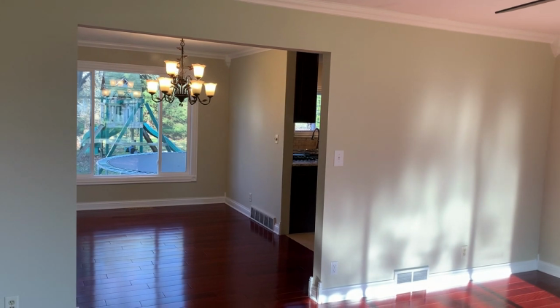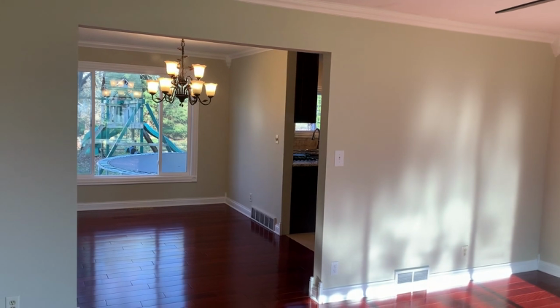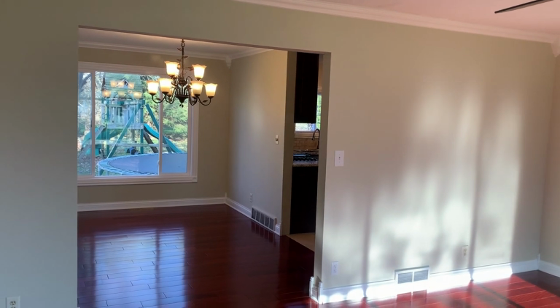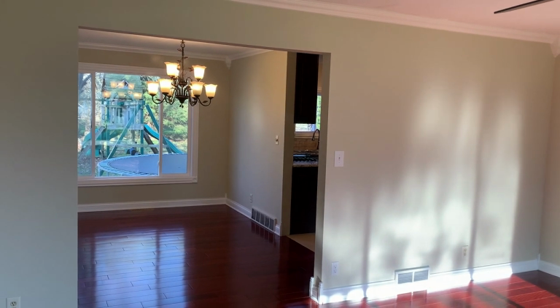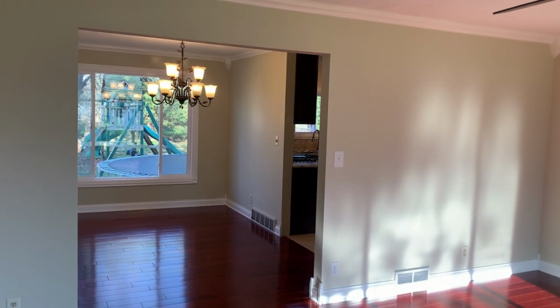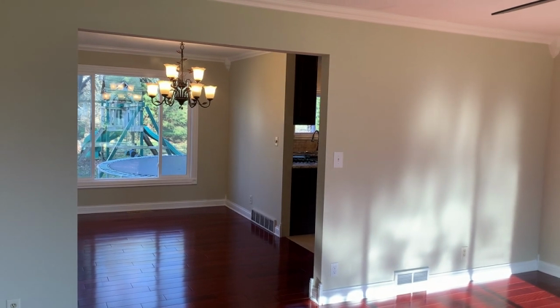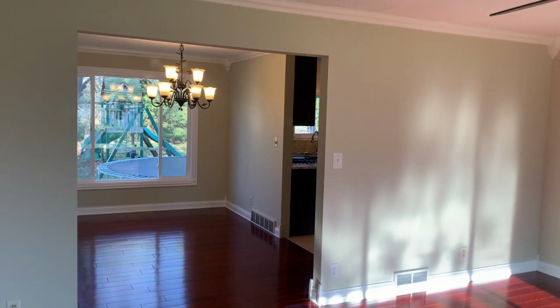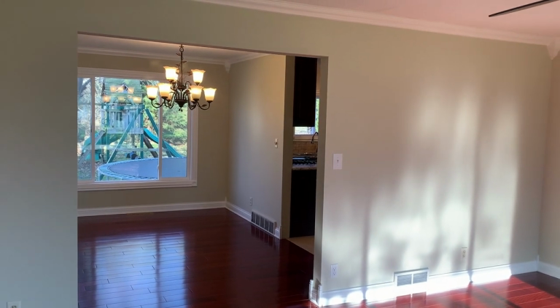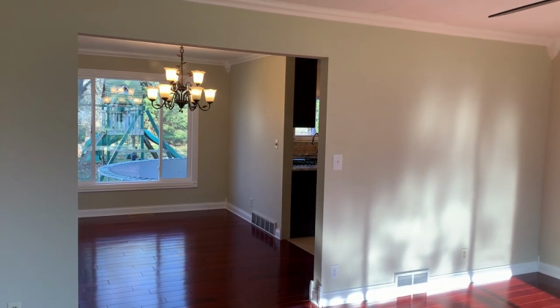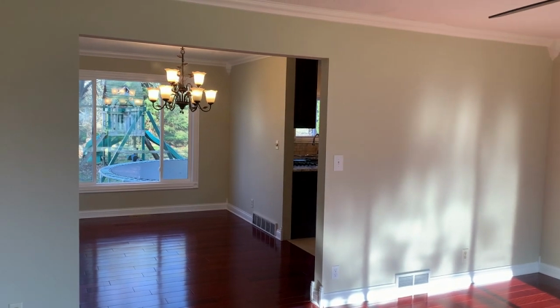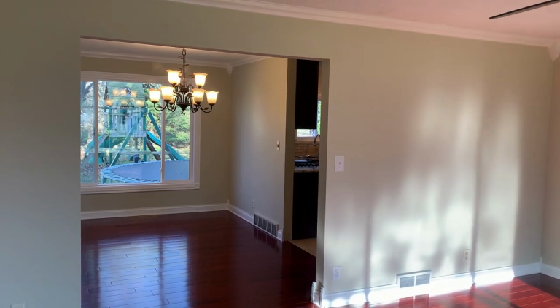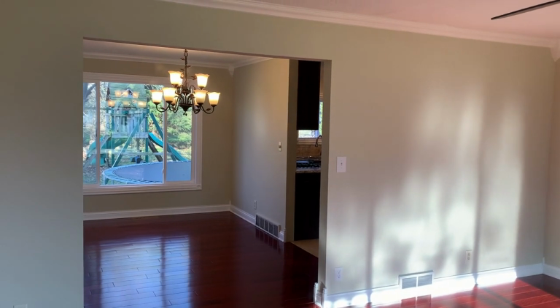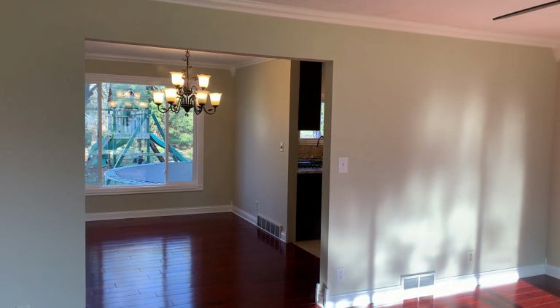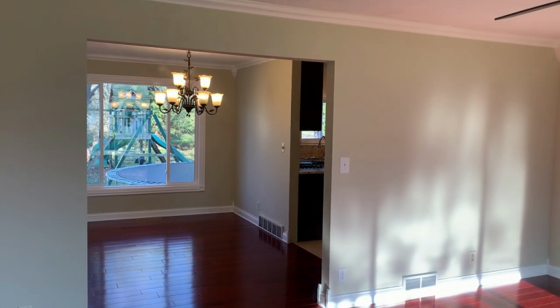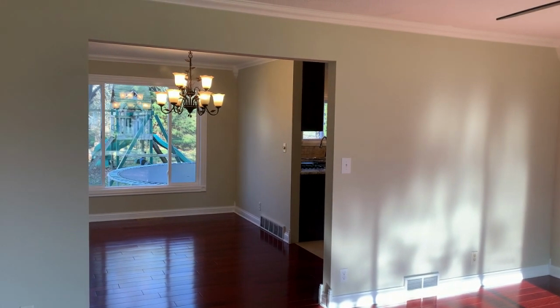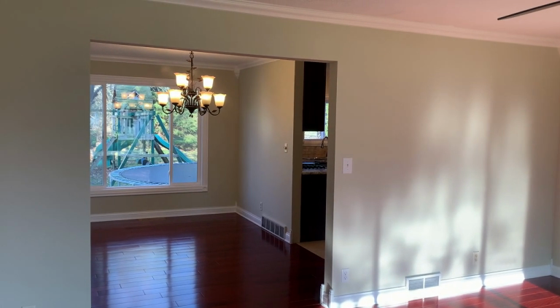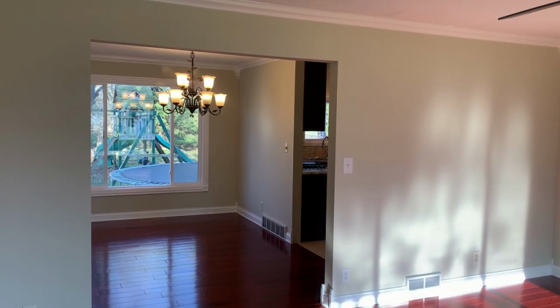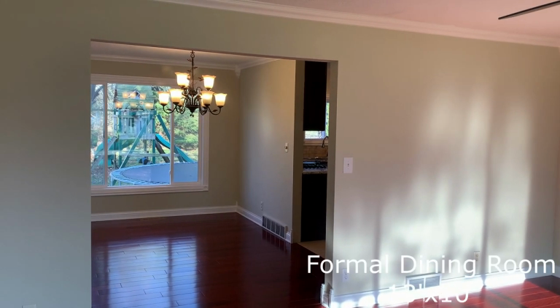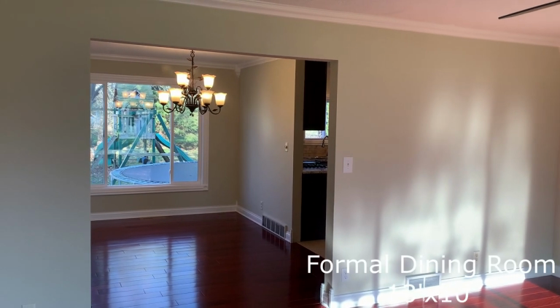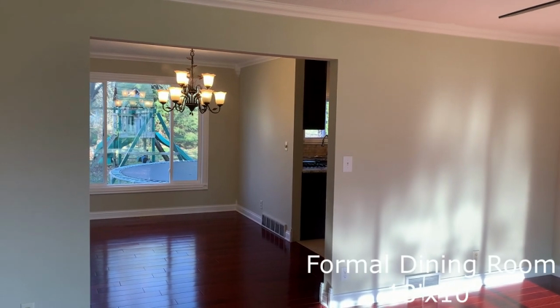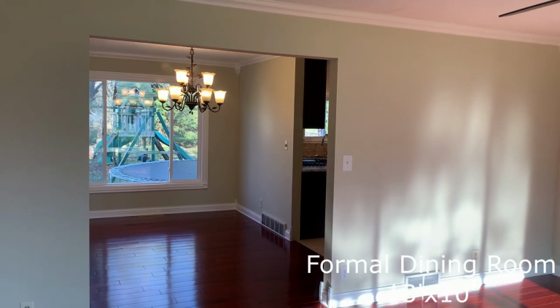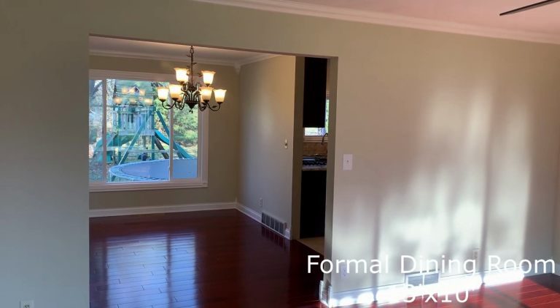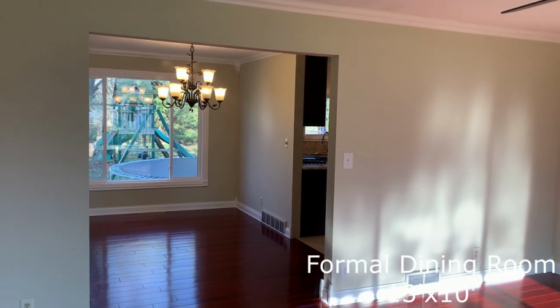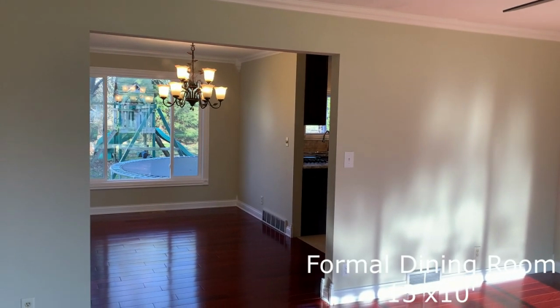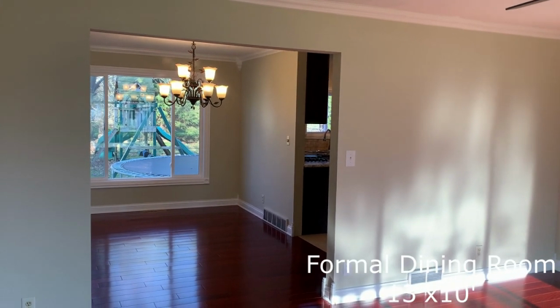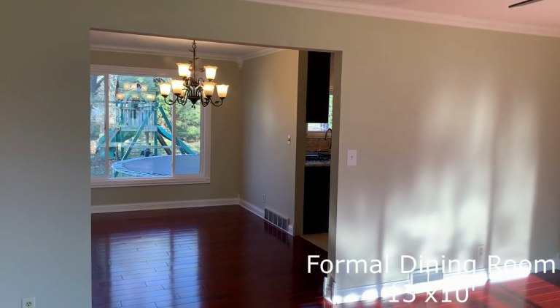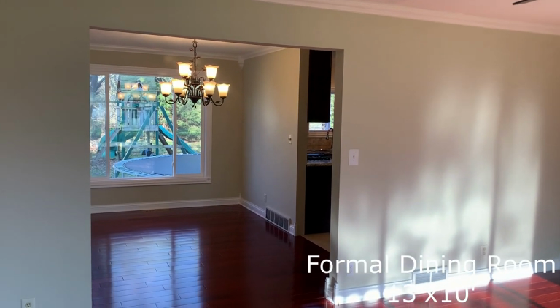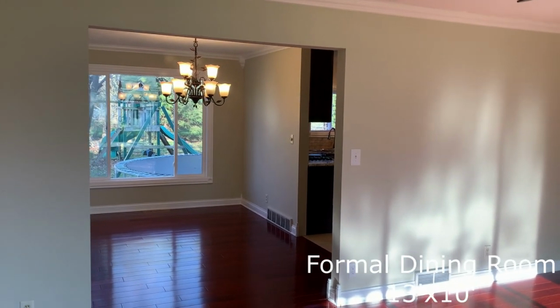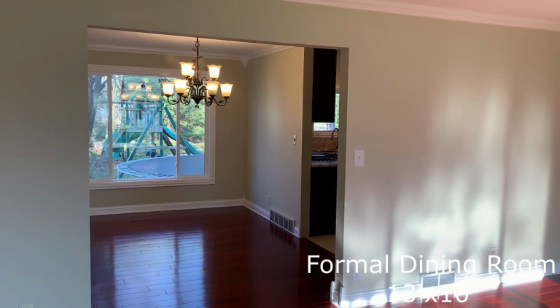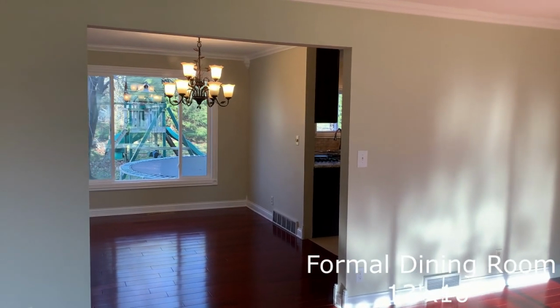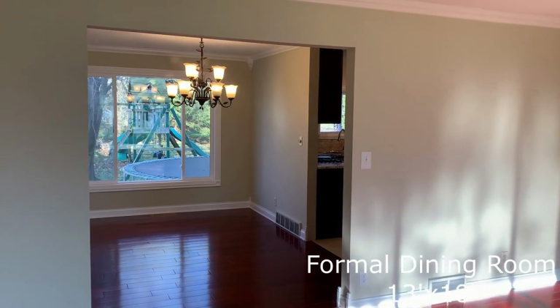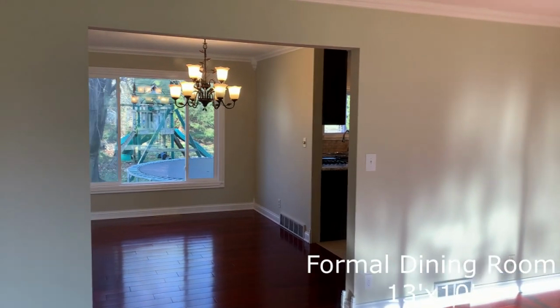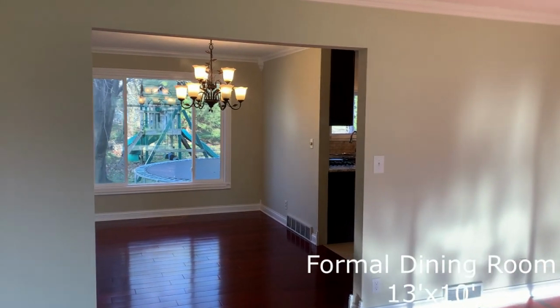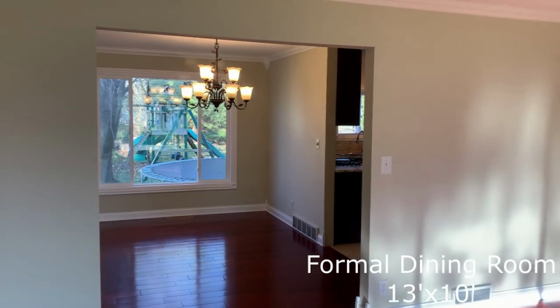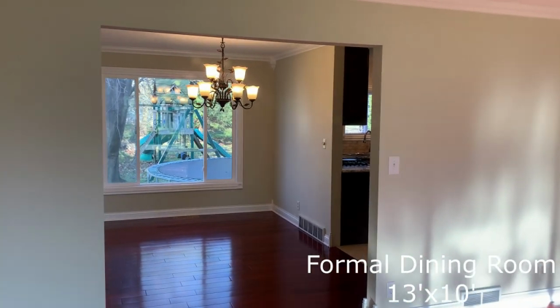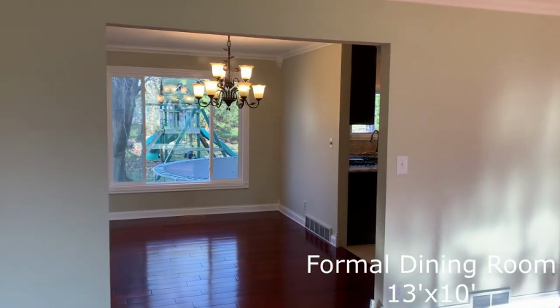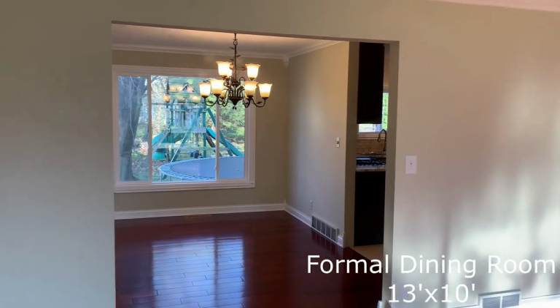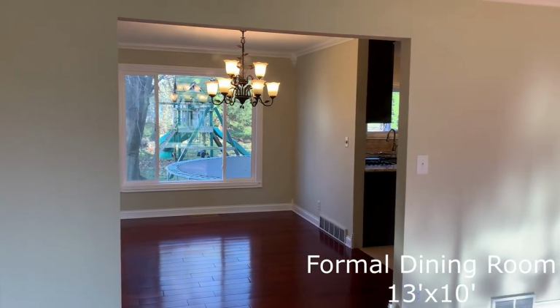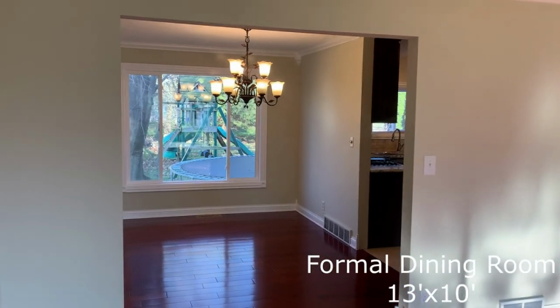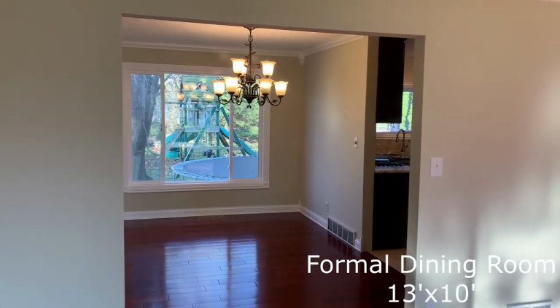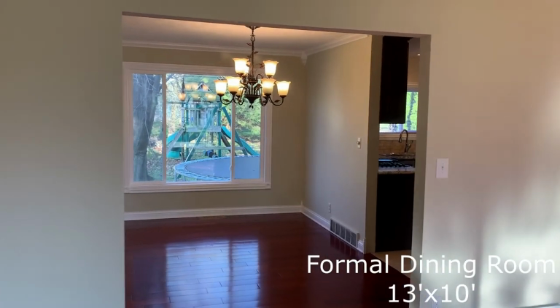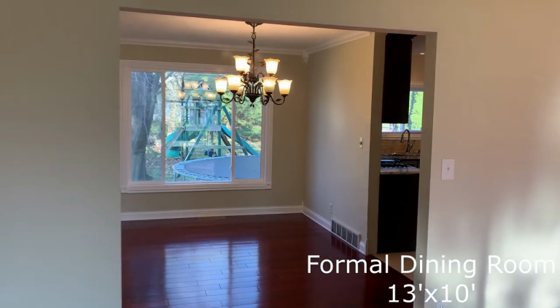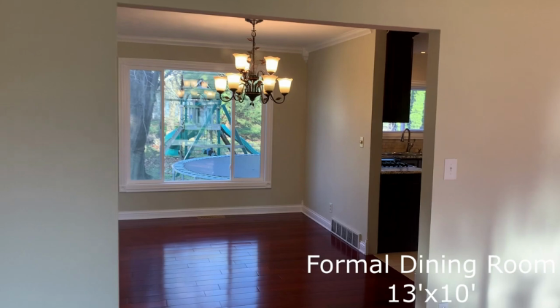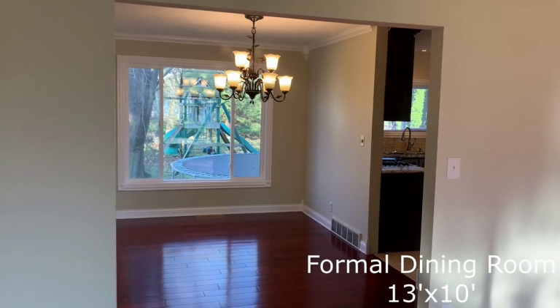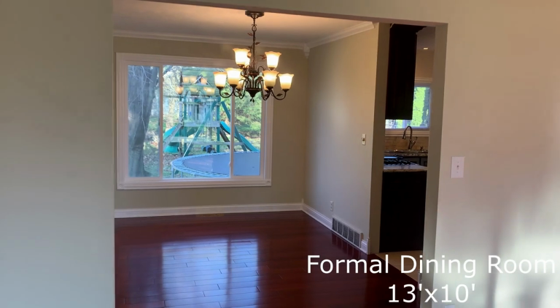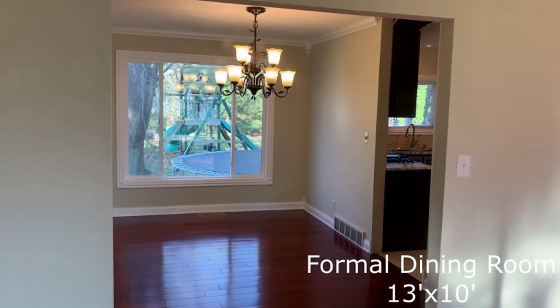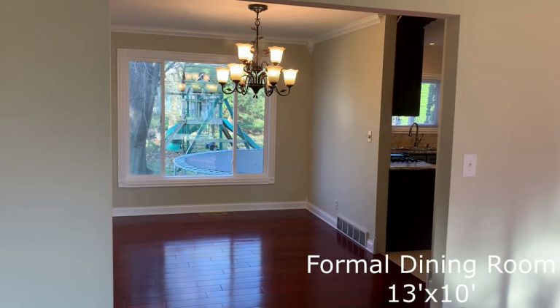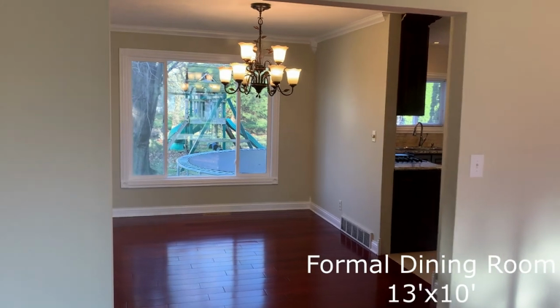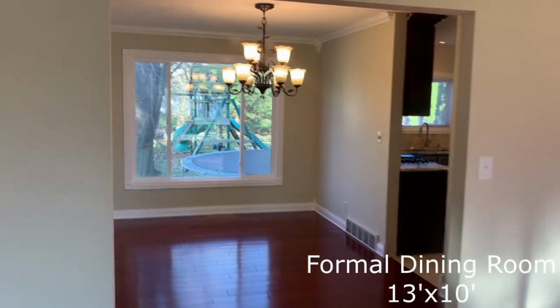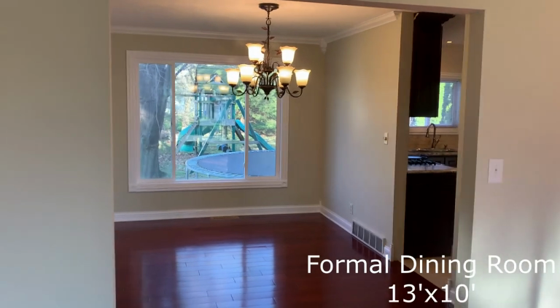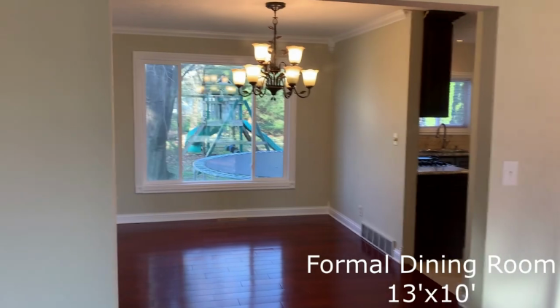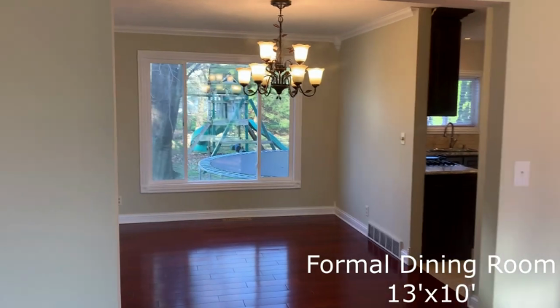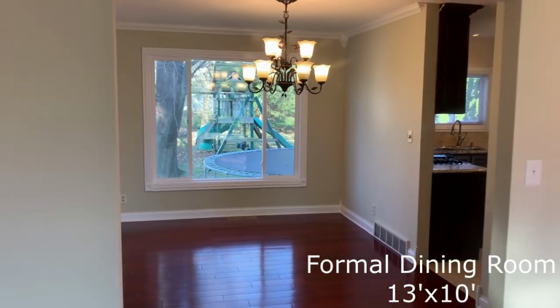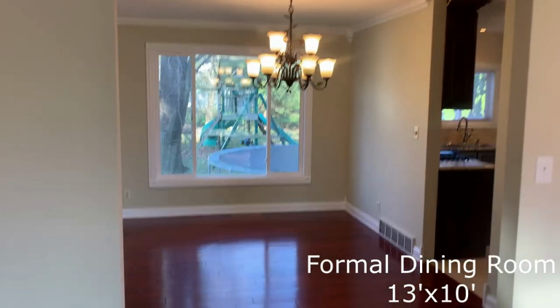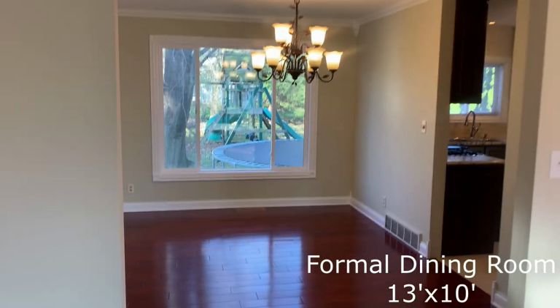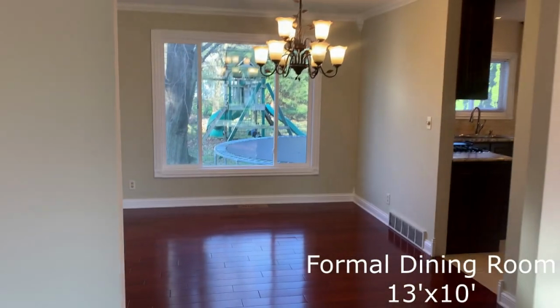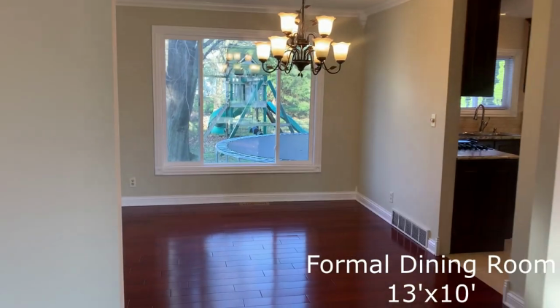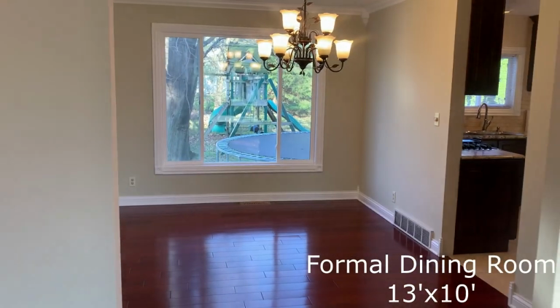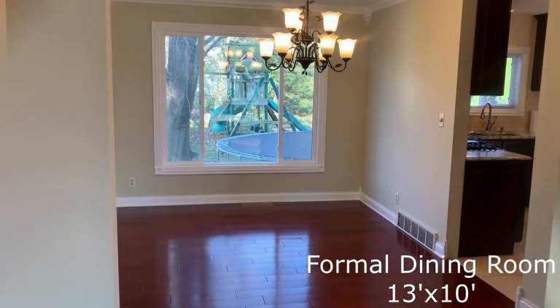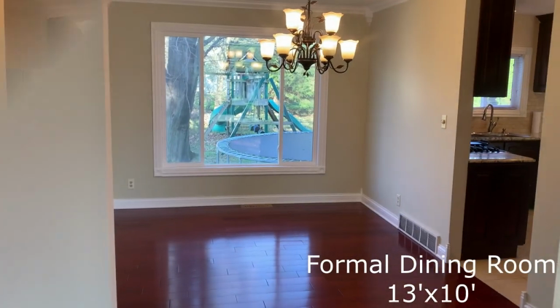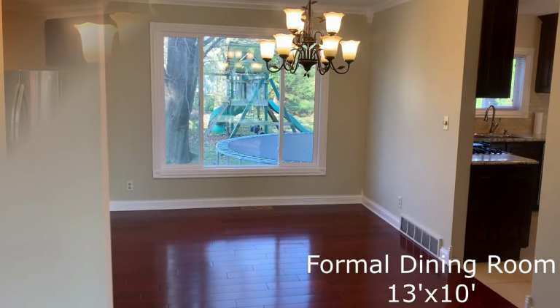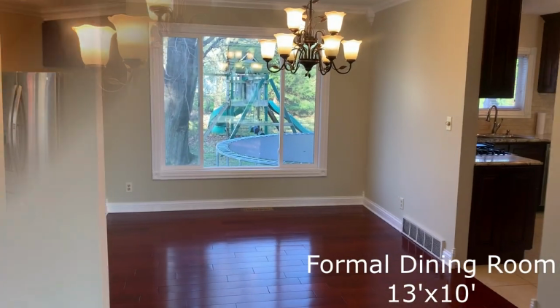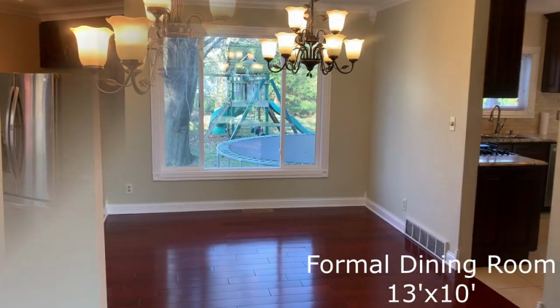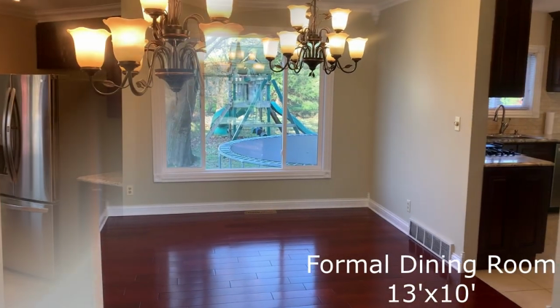Moving on, you enter the formal dining room, complete with a chandelier and a large picture window with a view of the backyard.